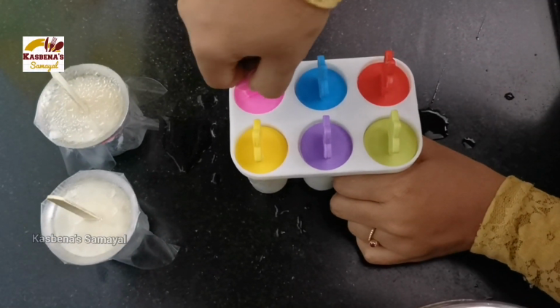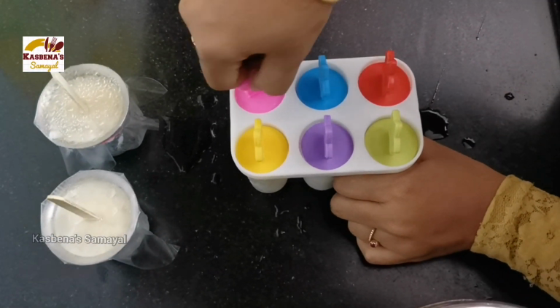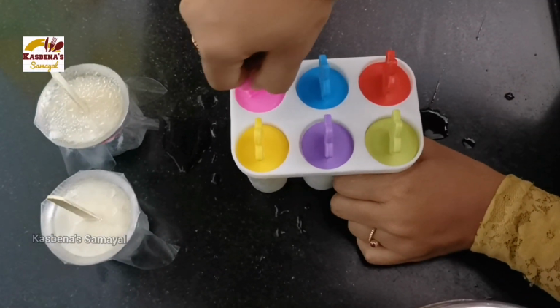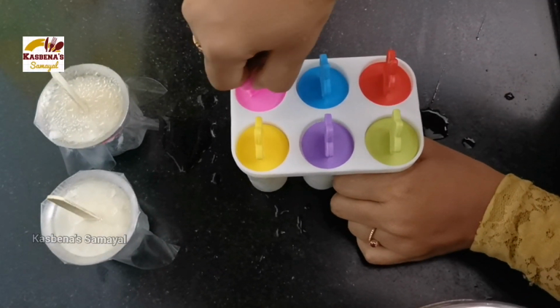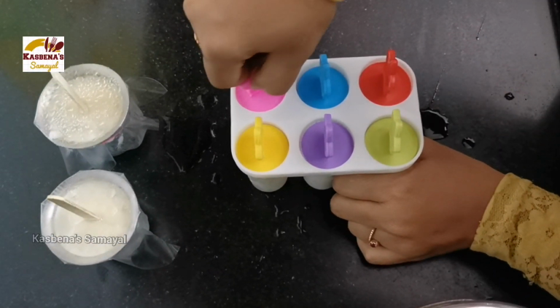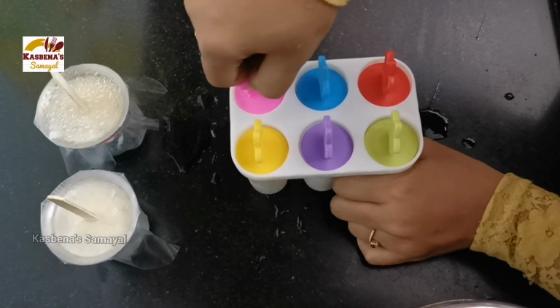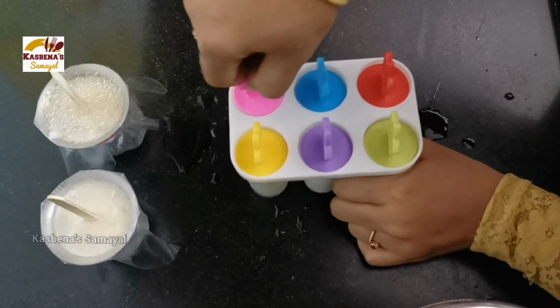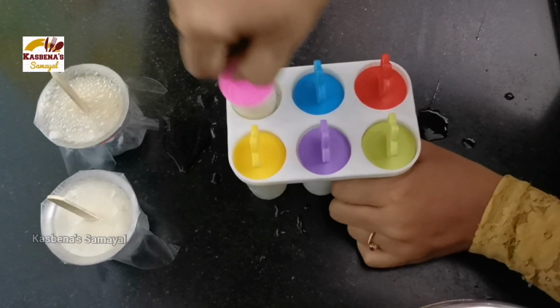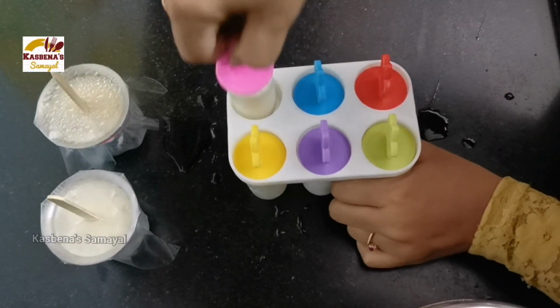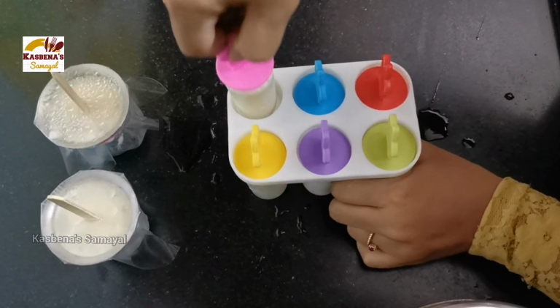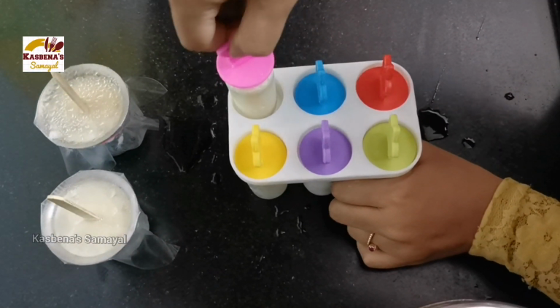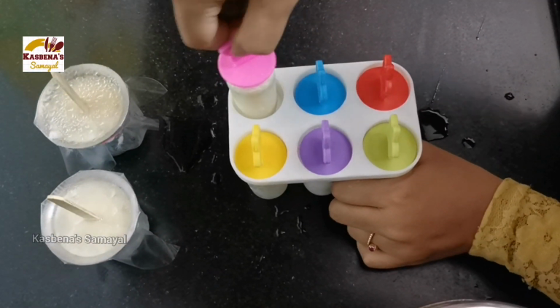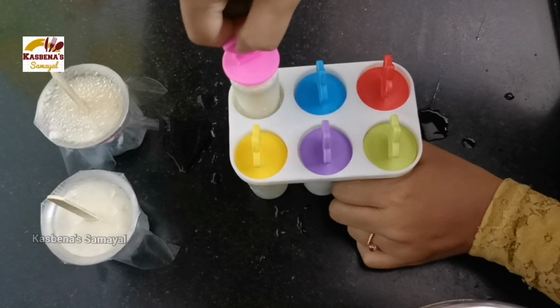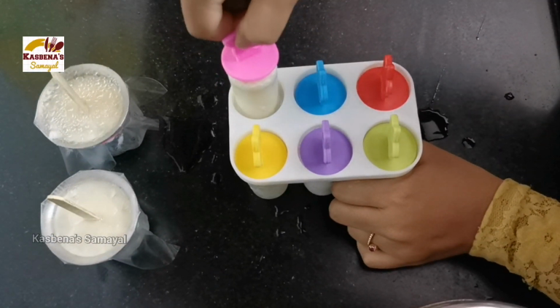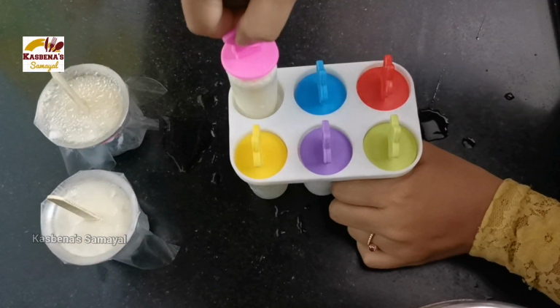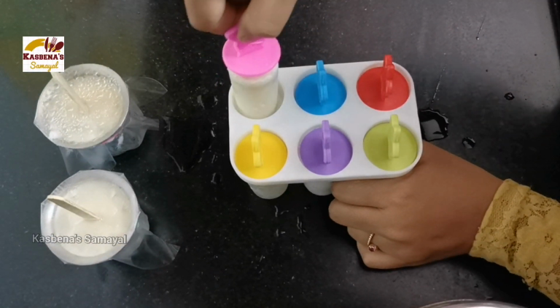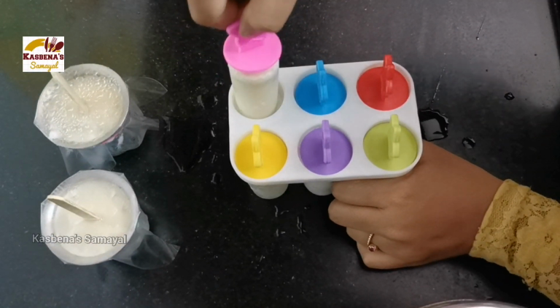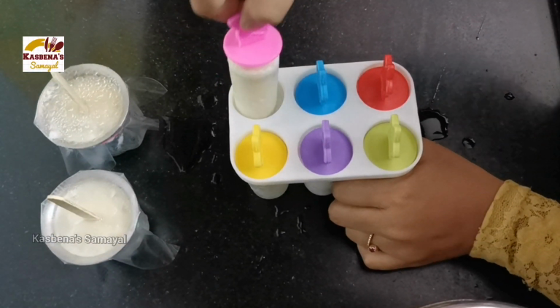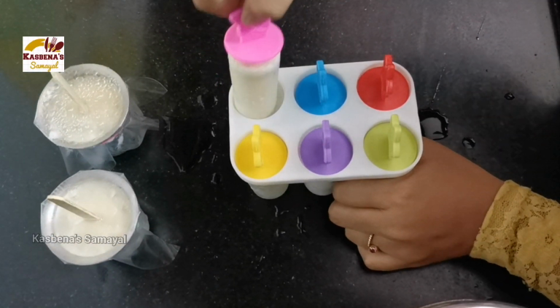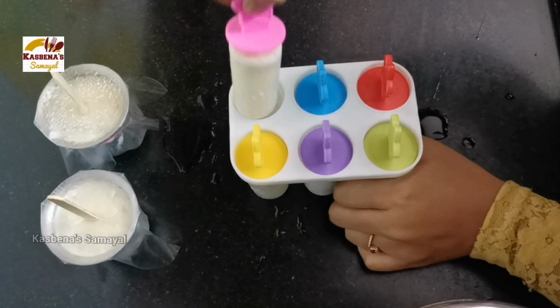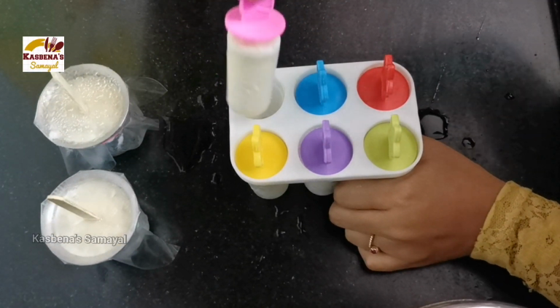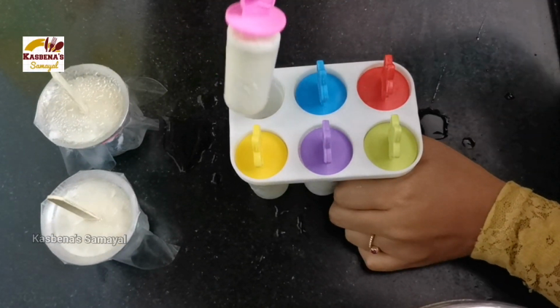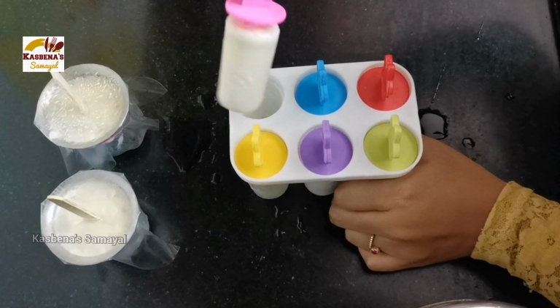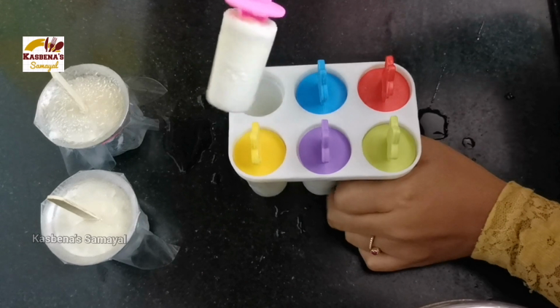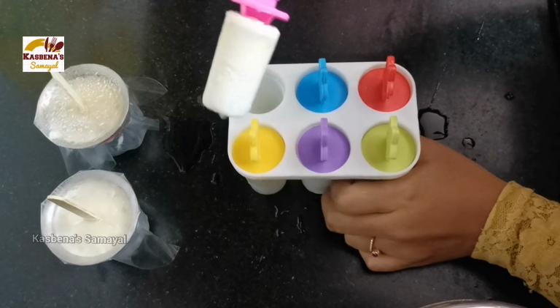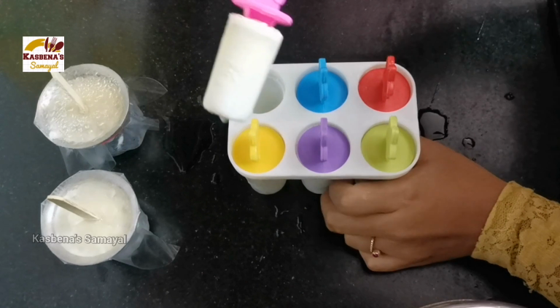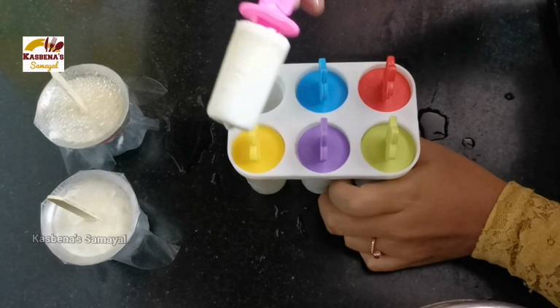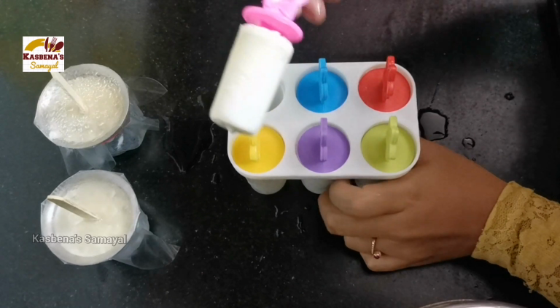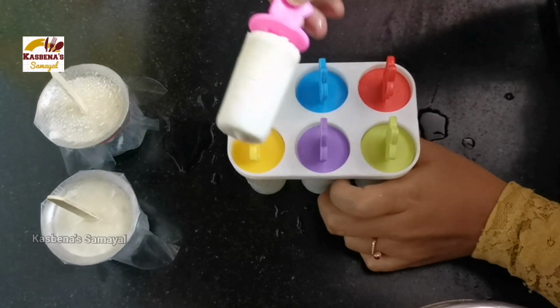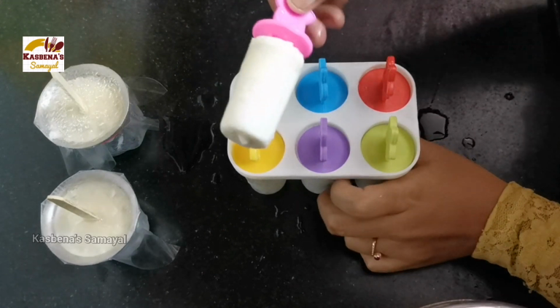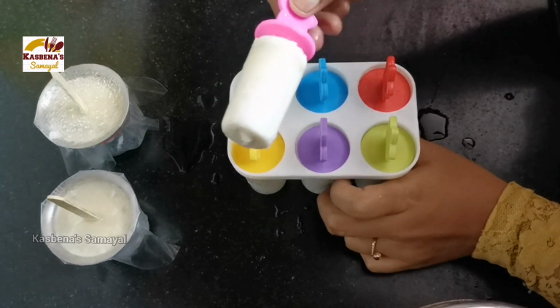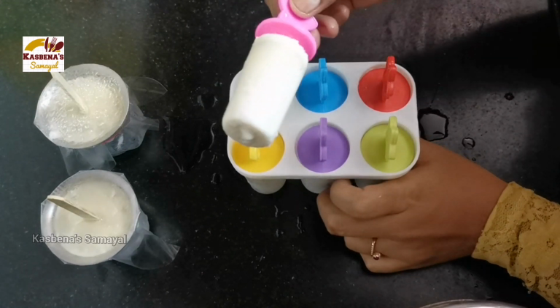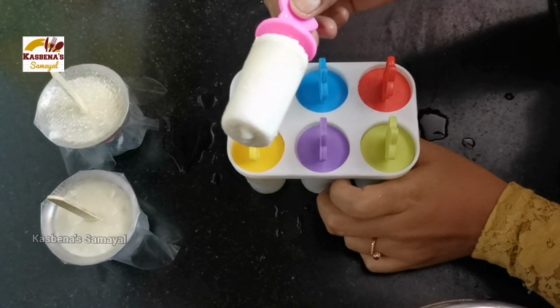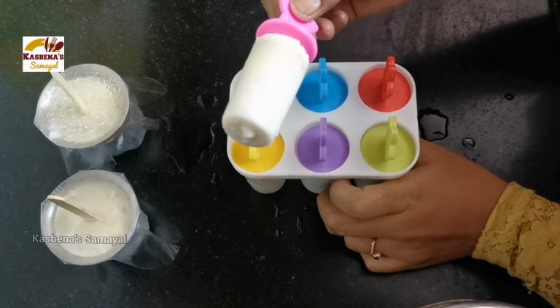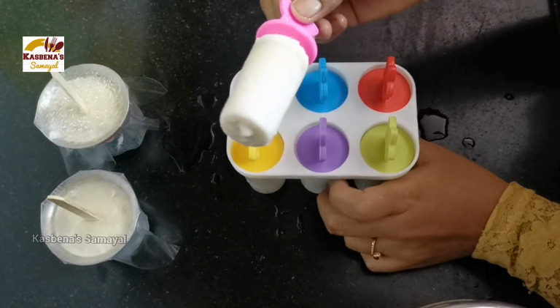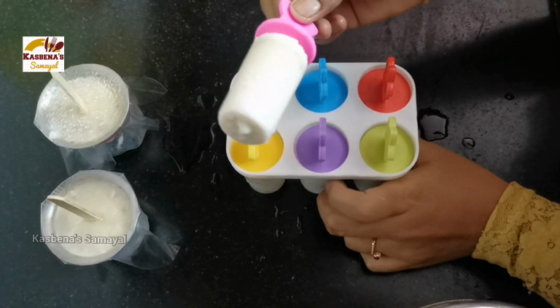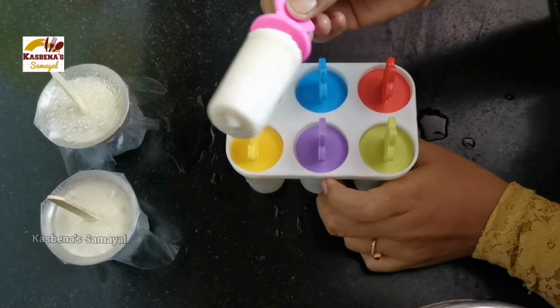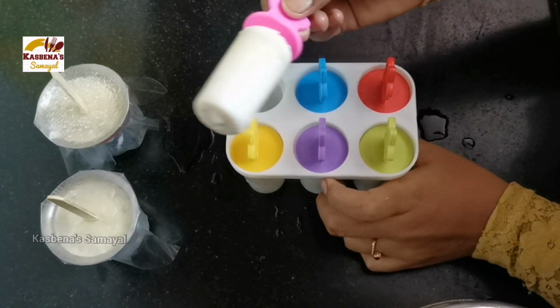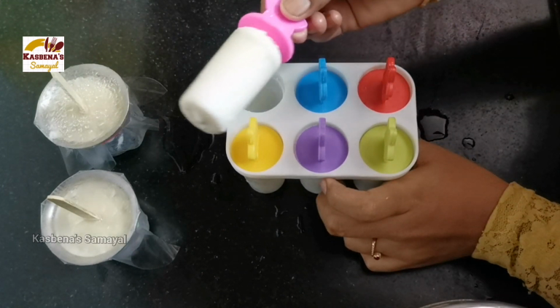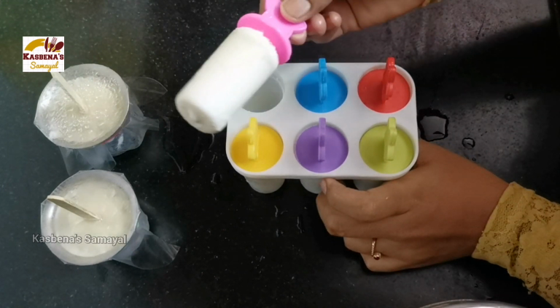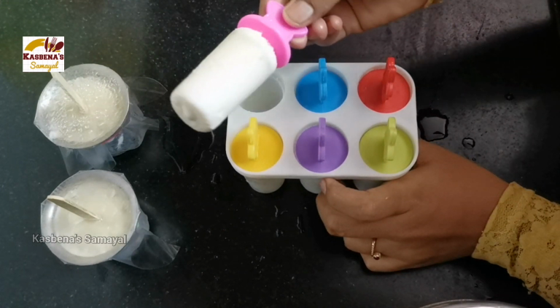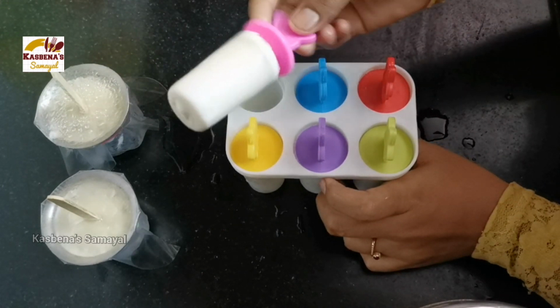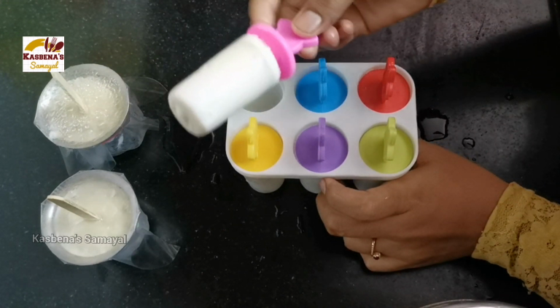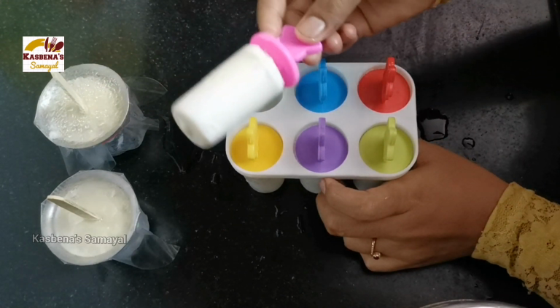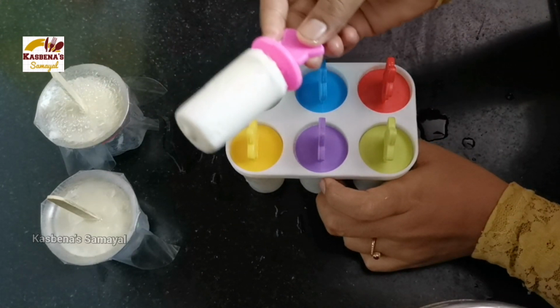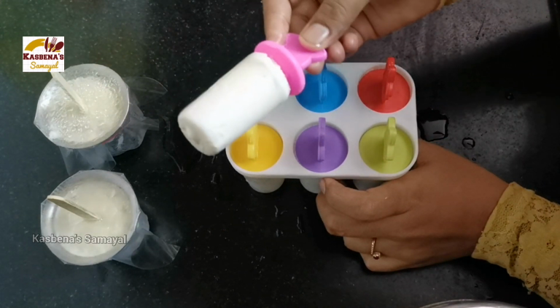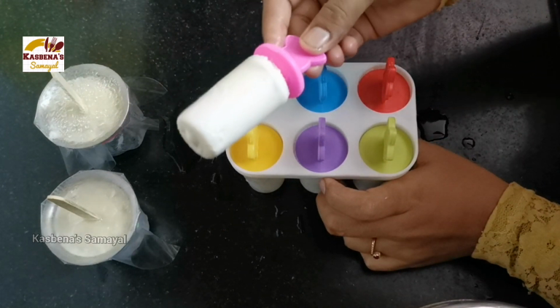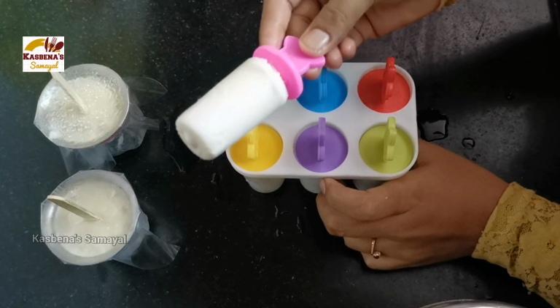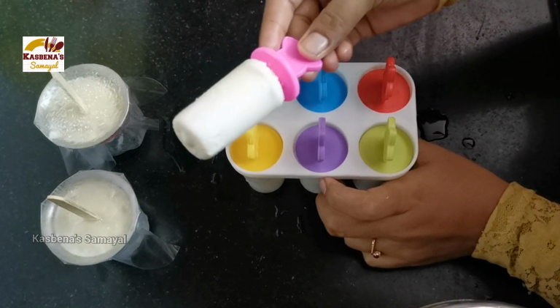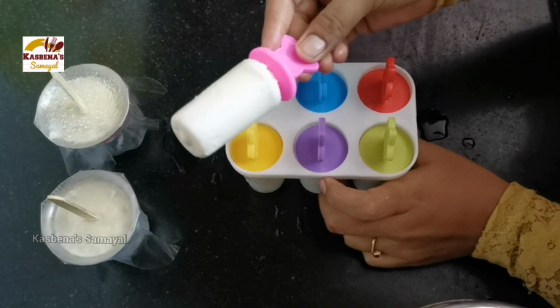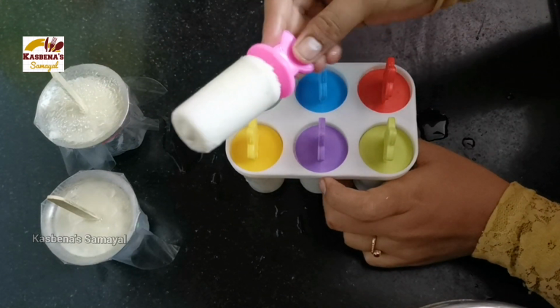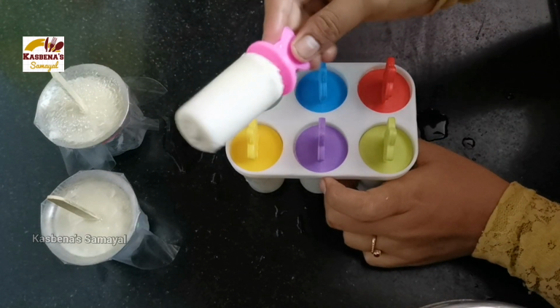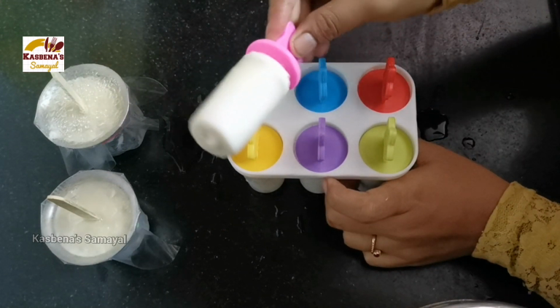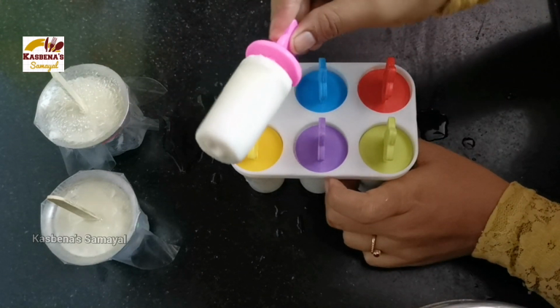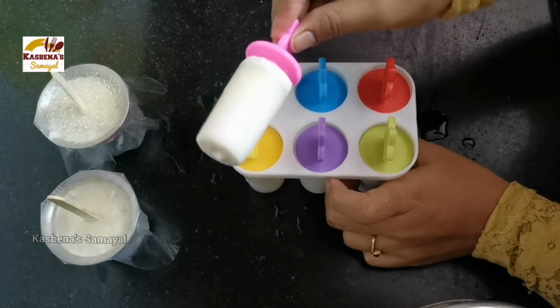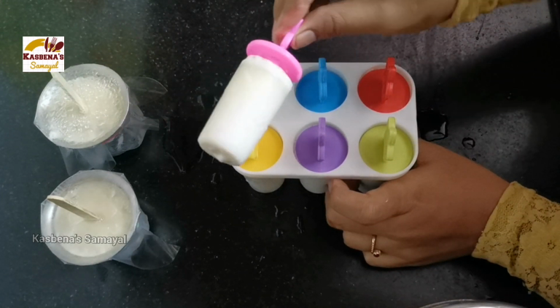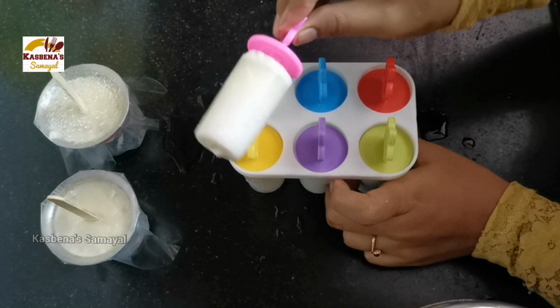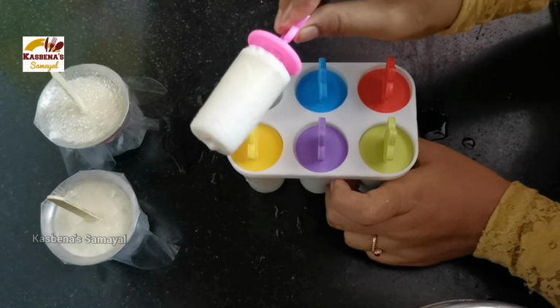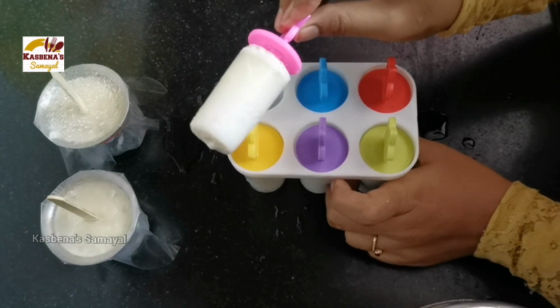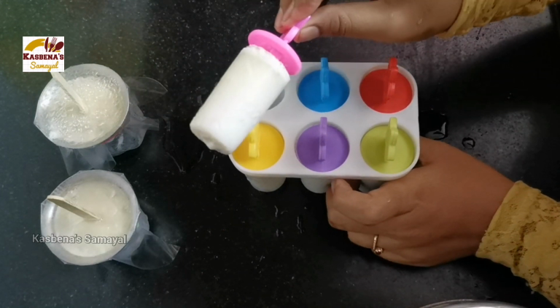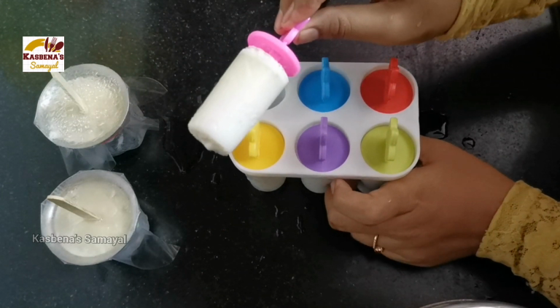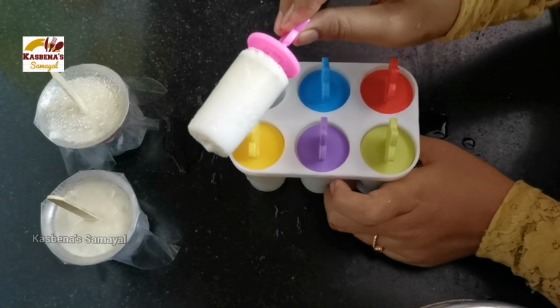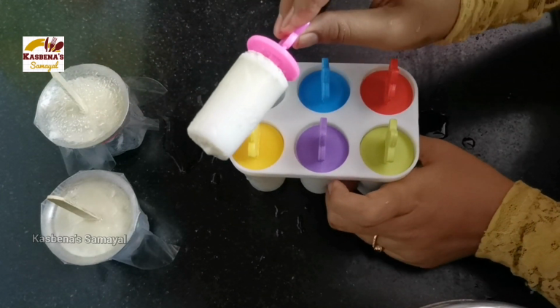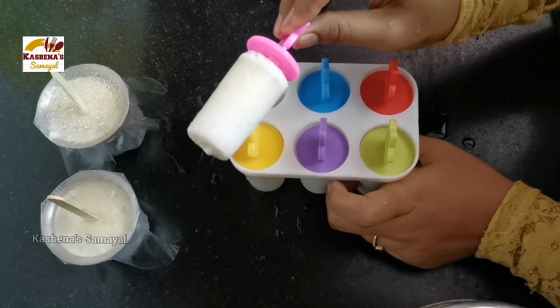Hi friends, Assalamualaikum. Welcome to our channel, Kassbana Samayal. In this channel, we will show you a quick recipe of gulfi.